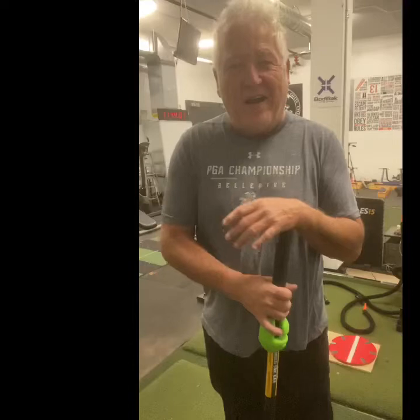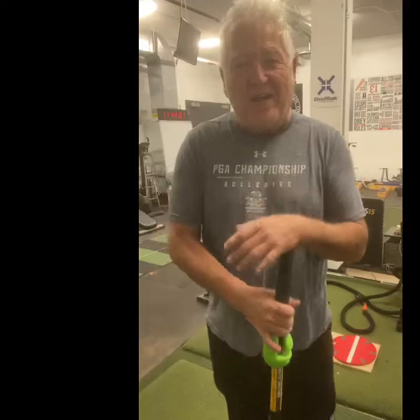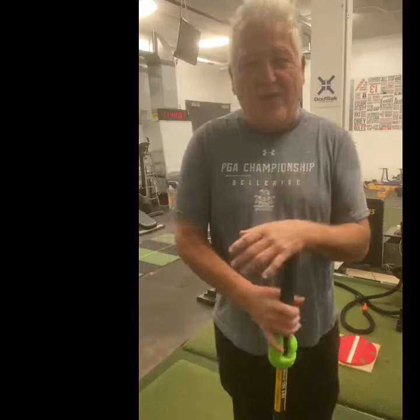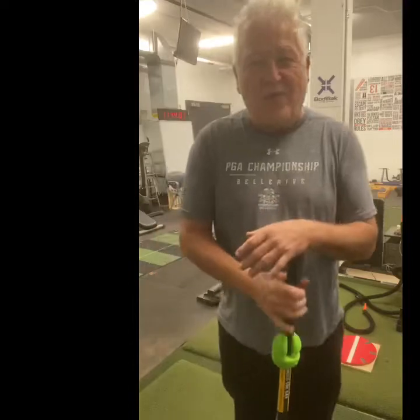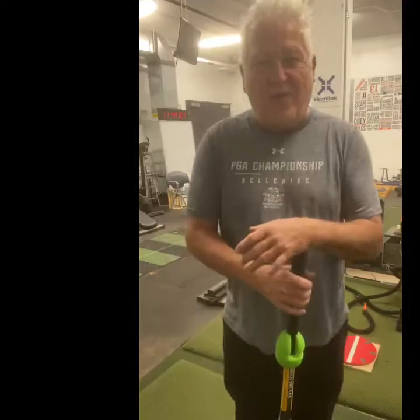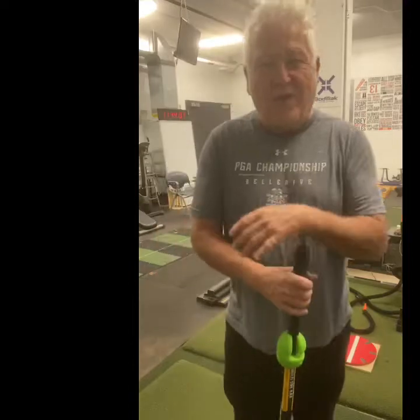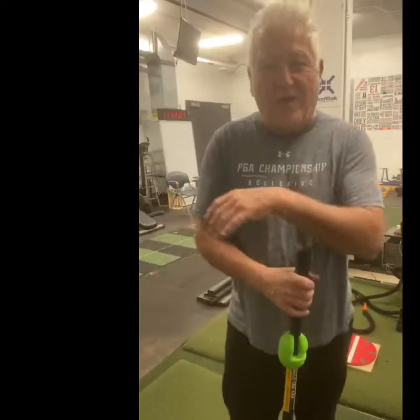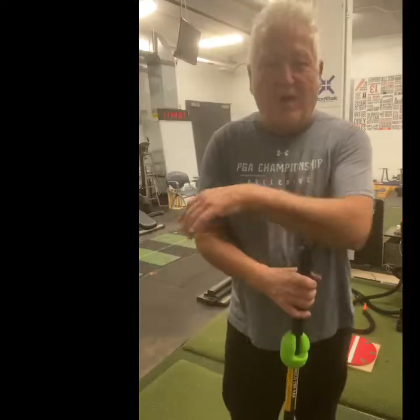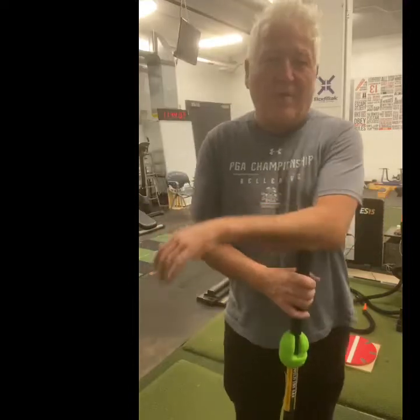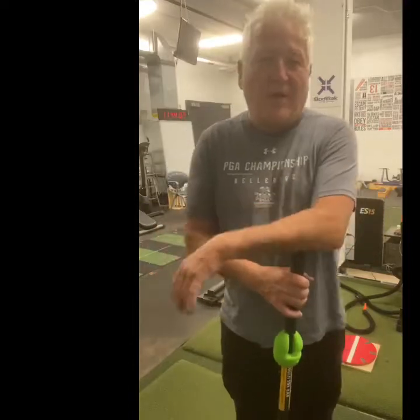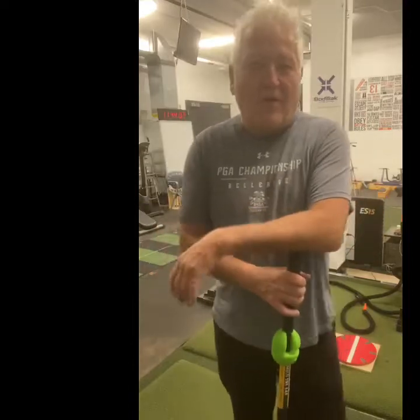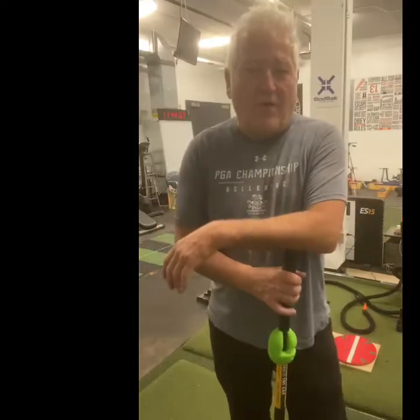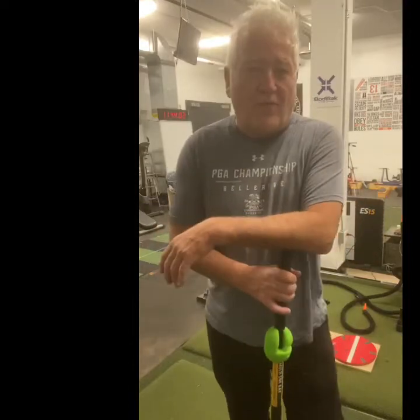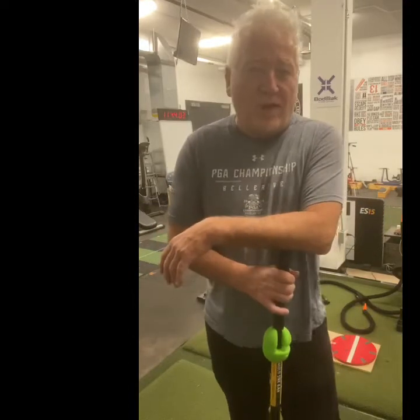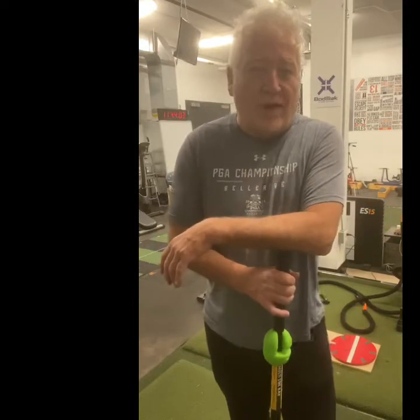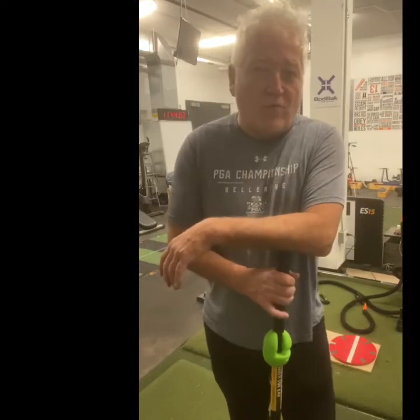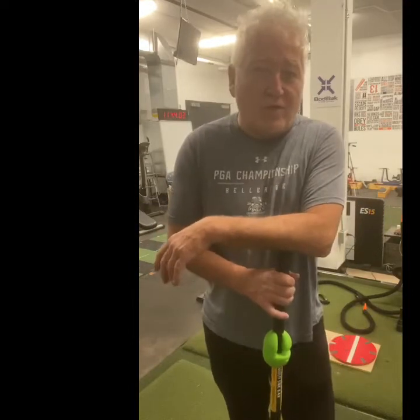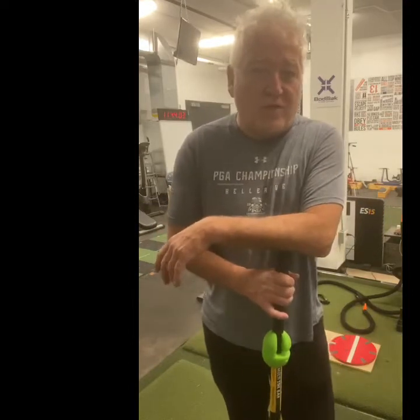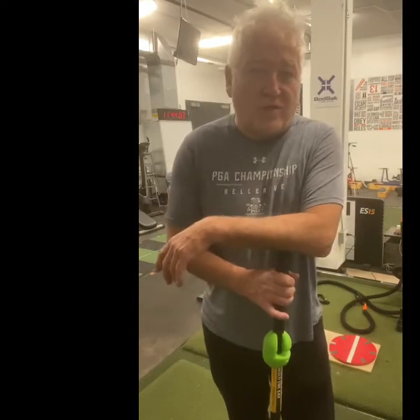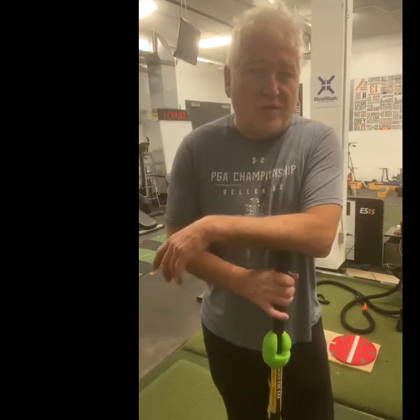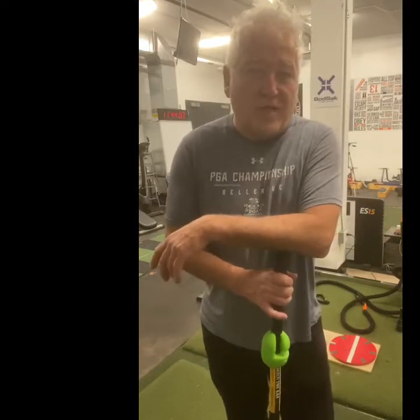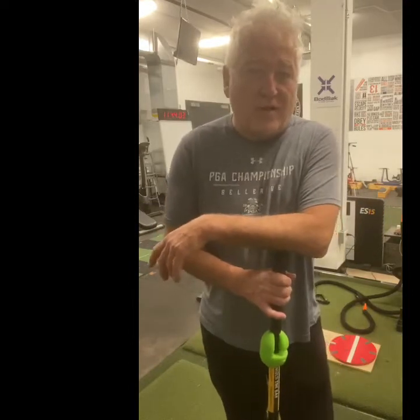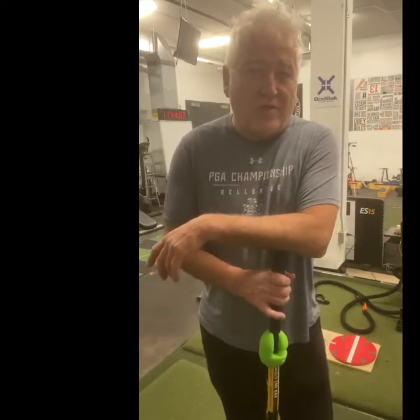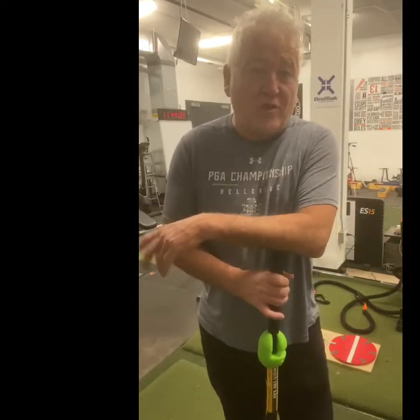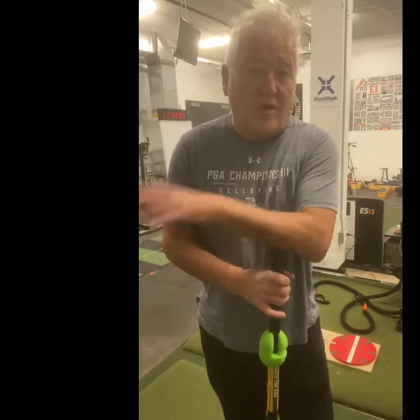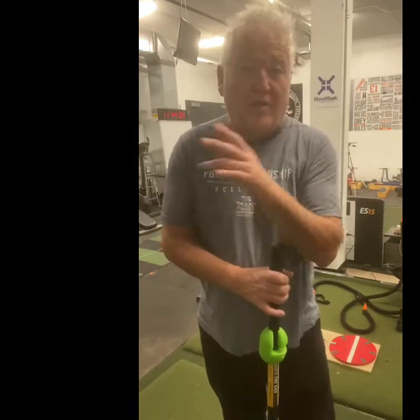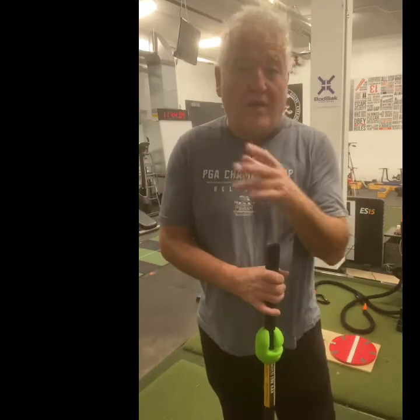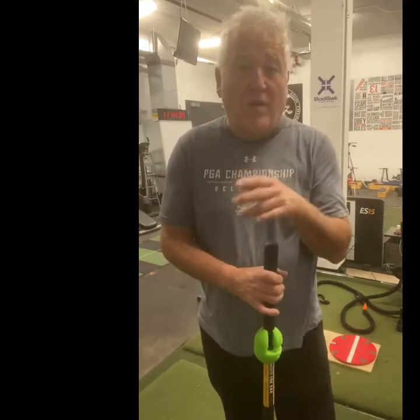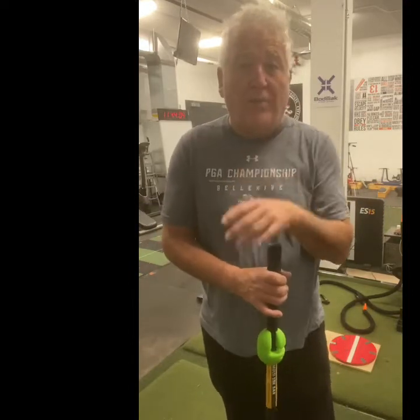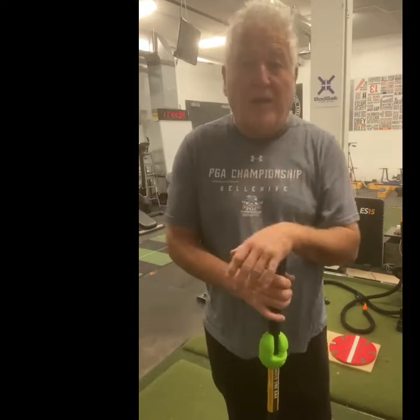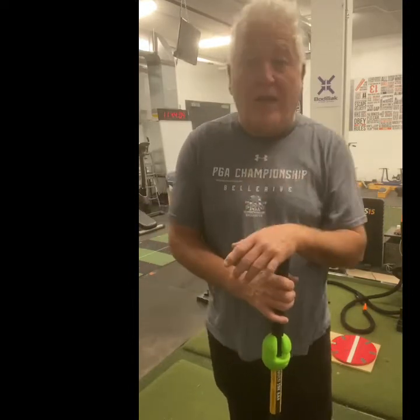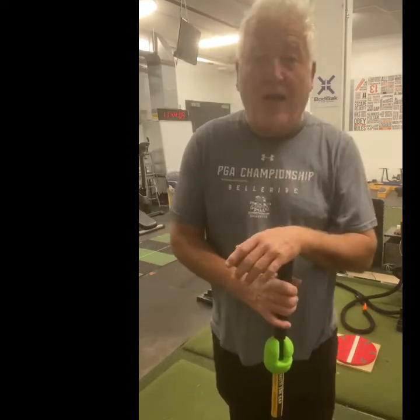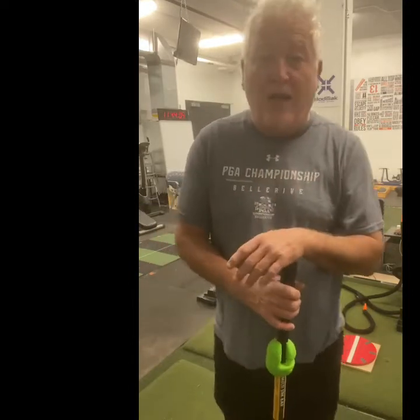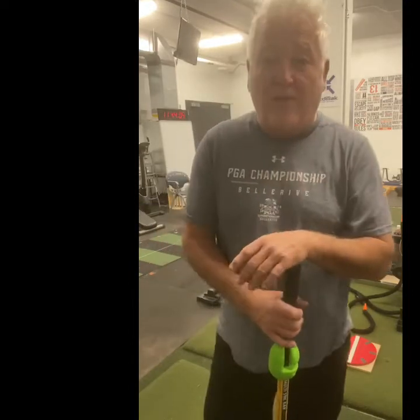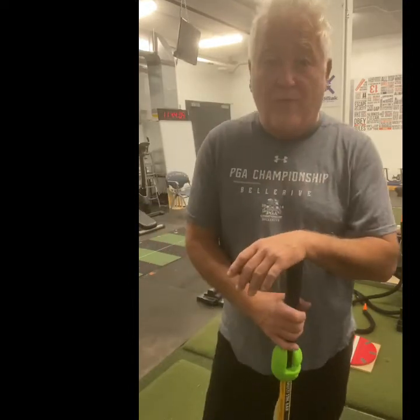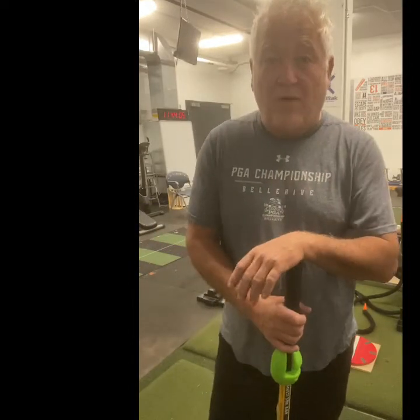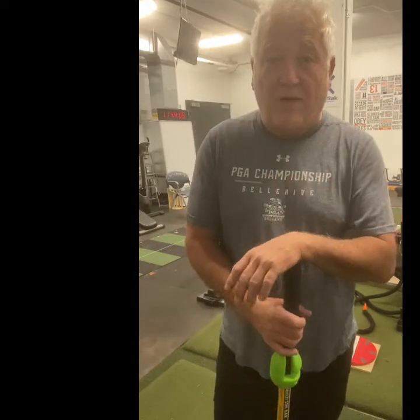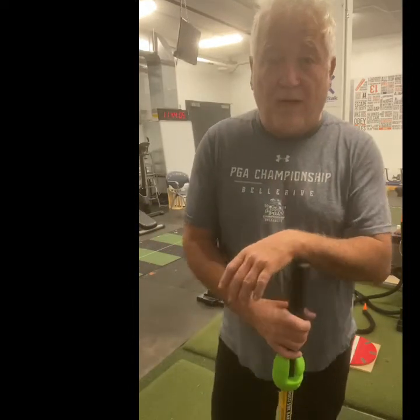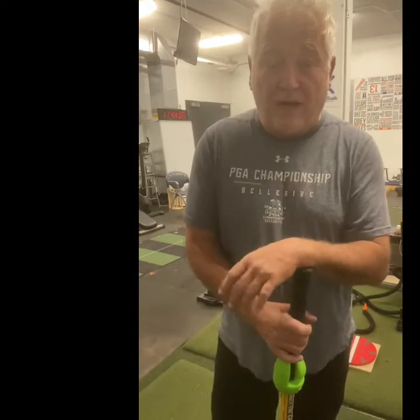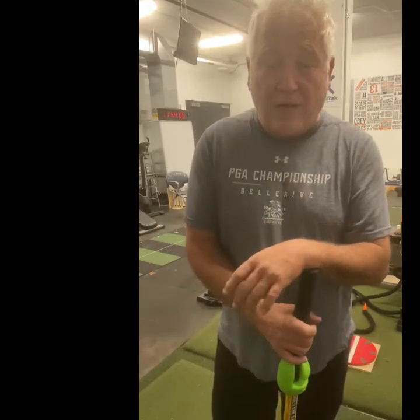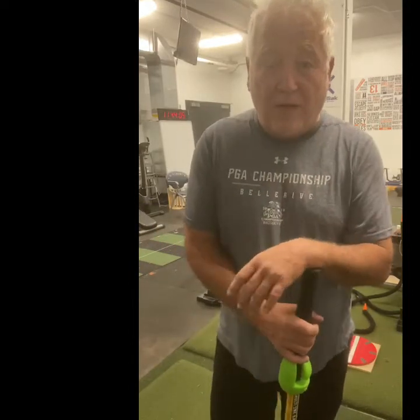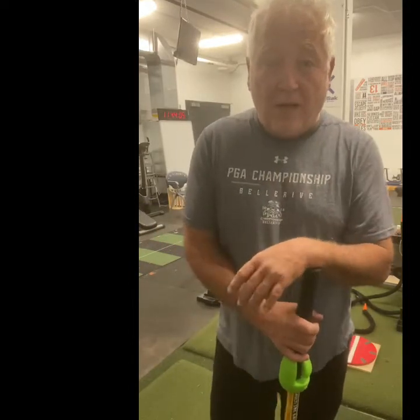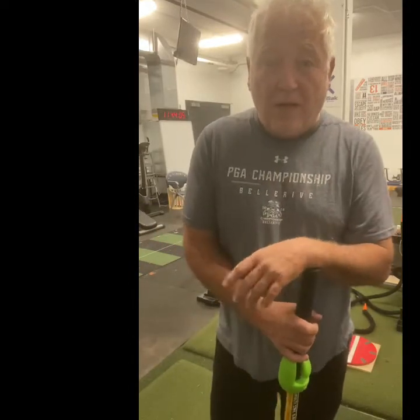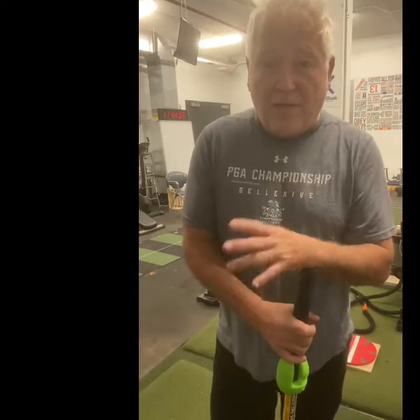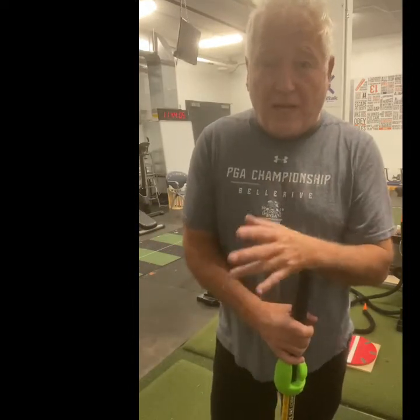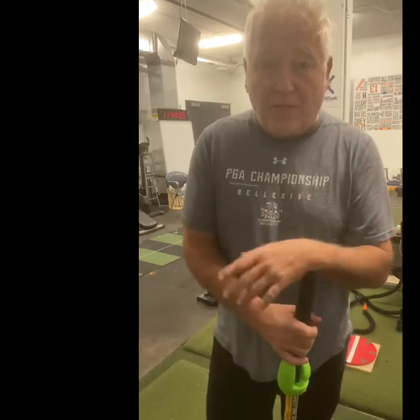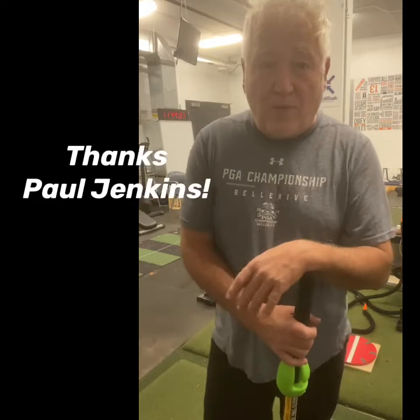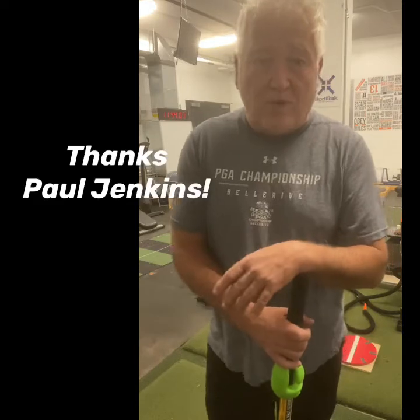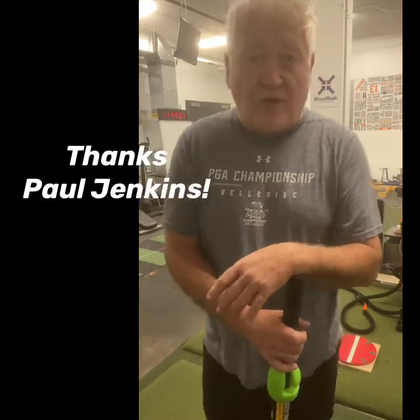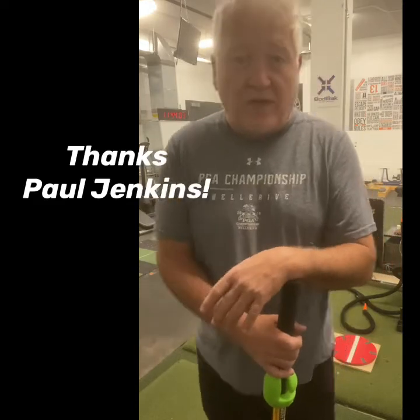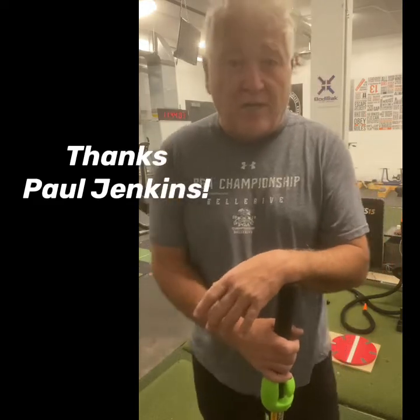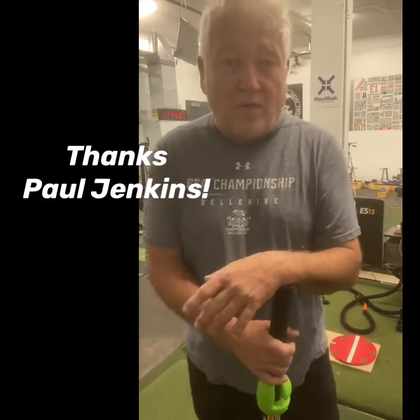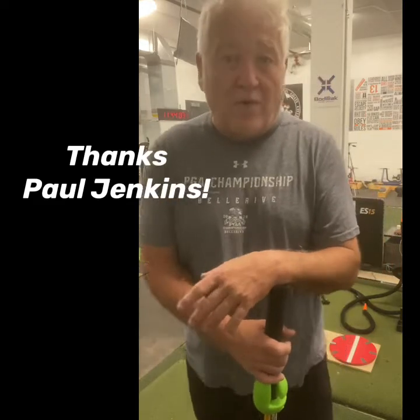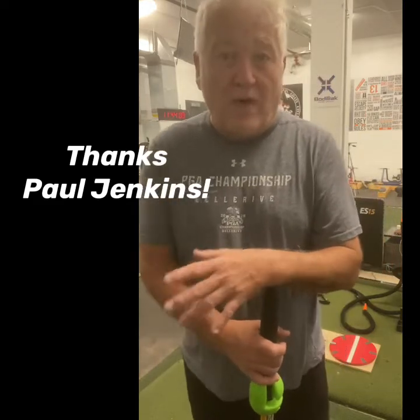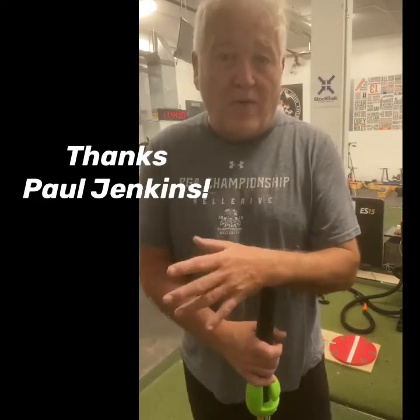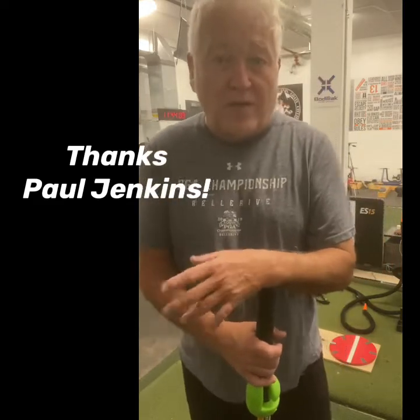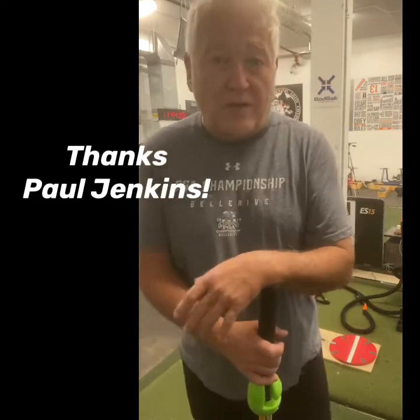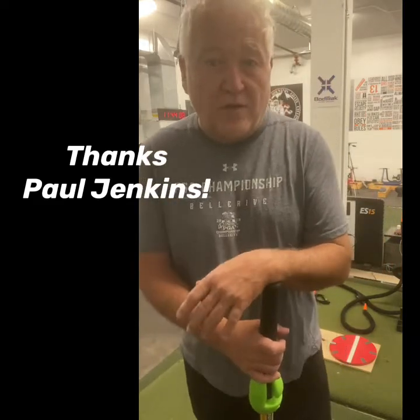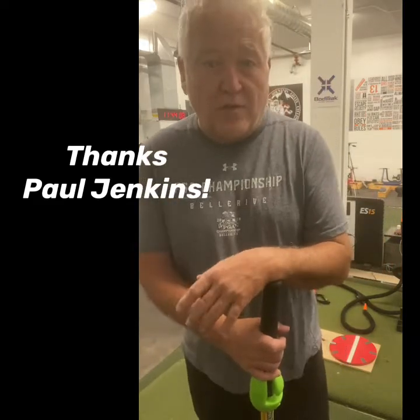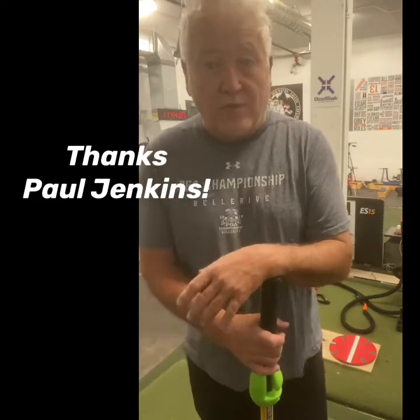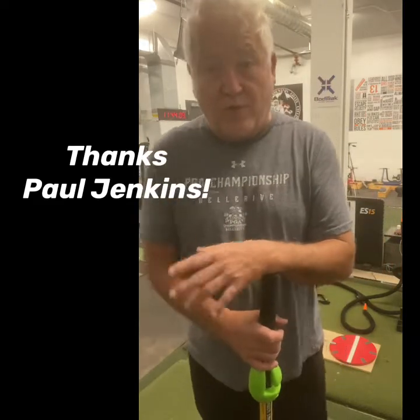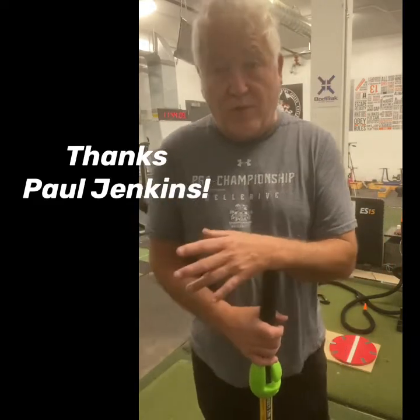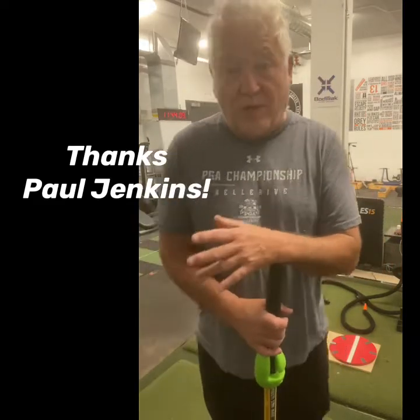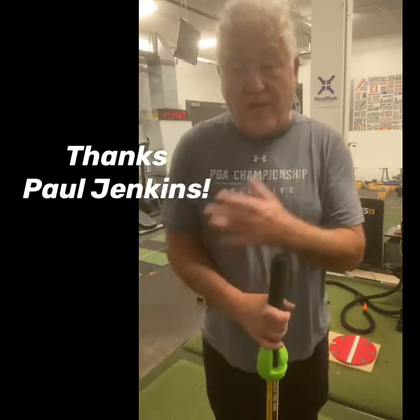Kashimoto here at my Golf Rehab Research Center in Charlottetown, PEI, at the Mont Academy. Thanks Paul Jenkin for allowing us to use your space.